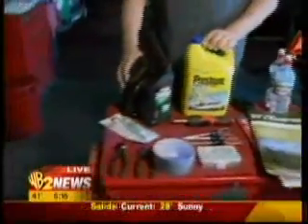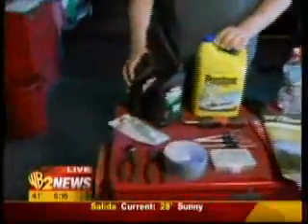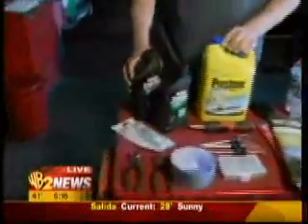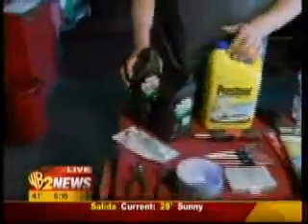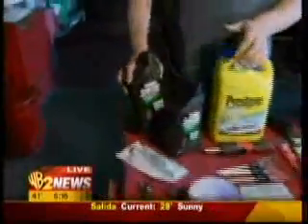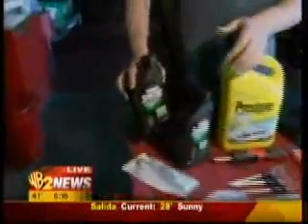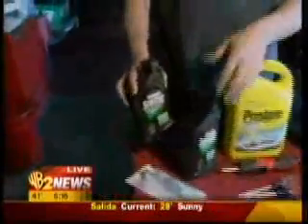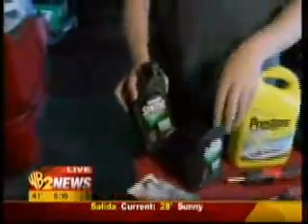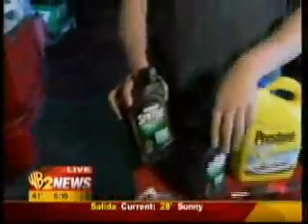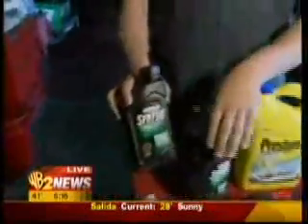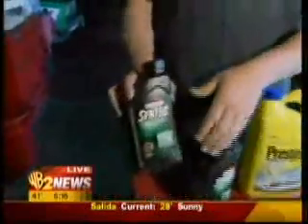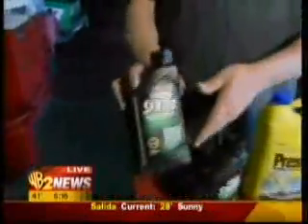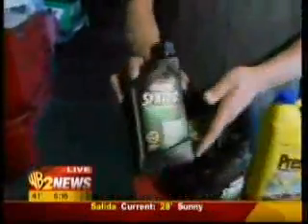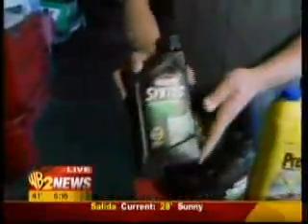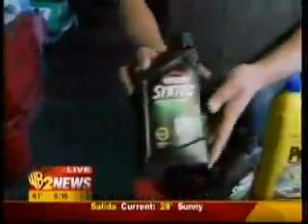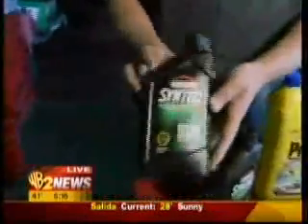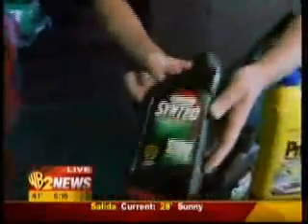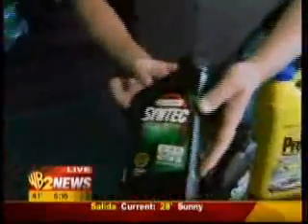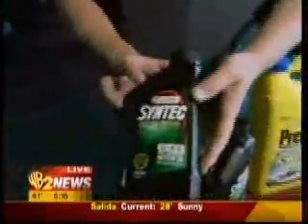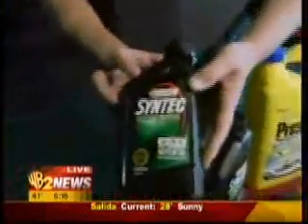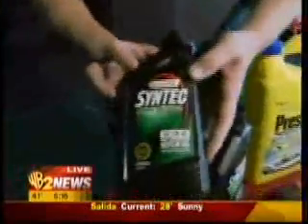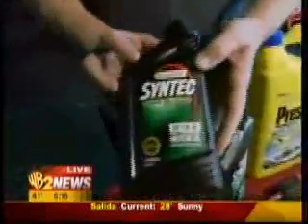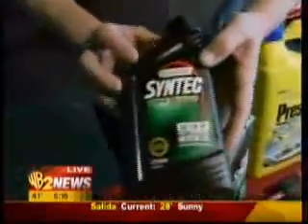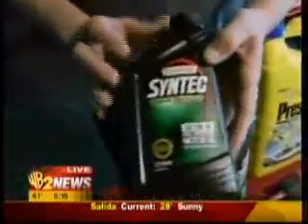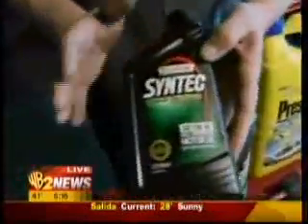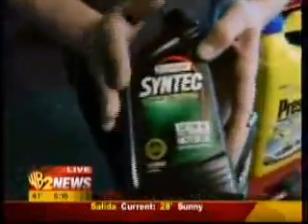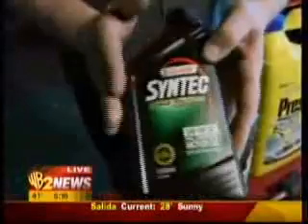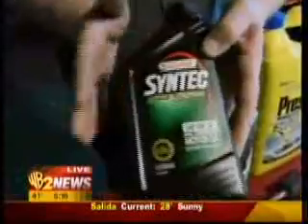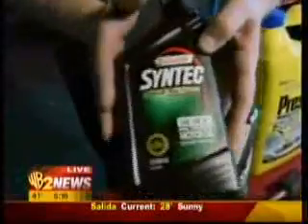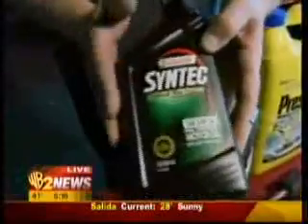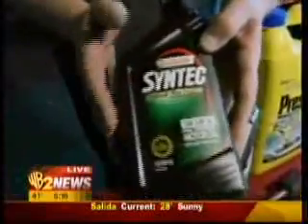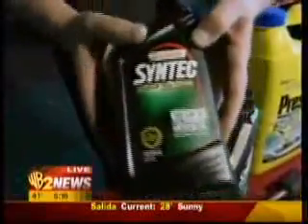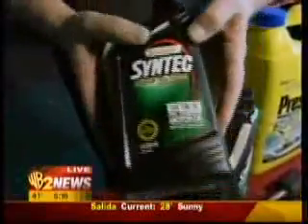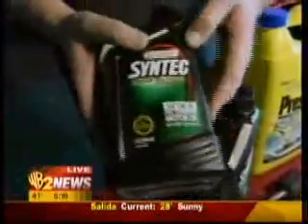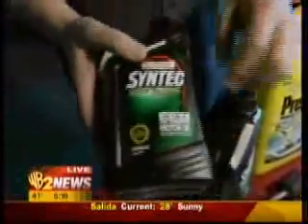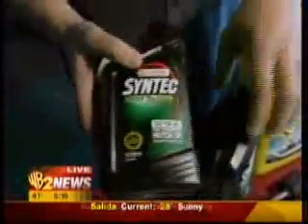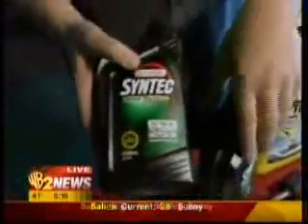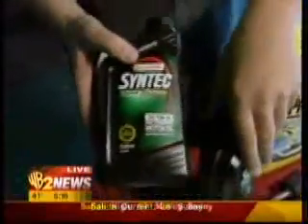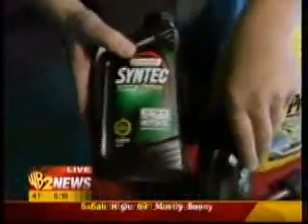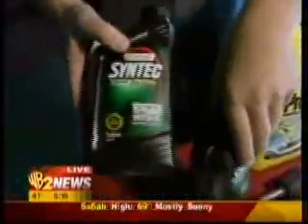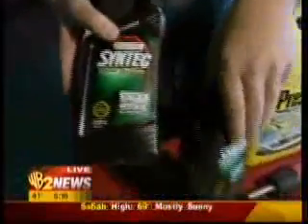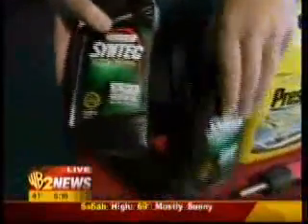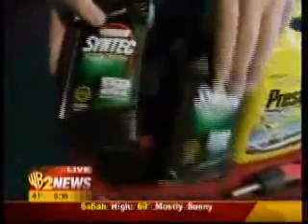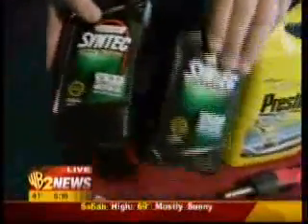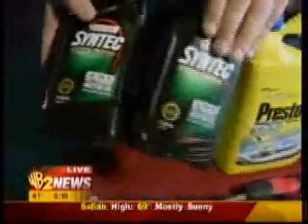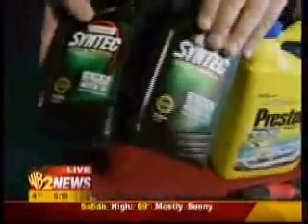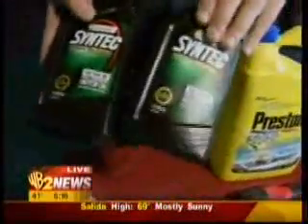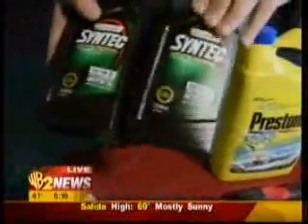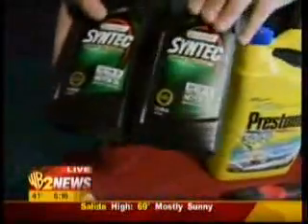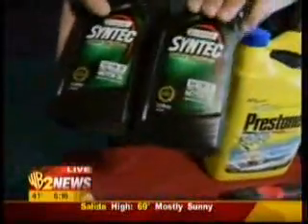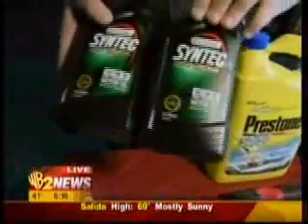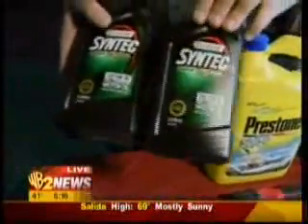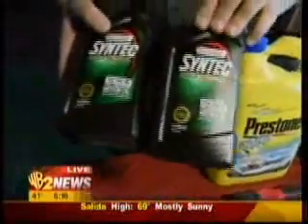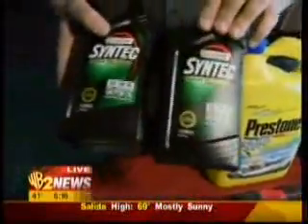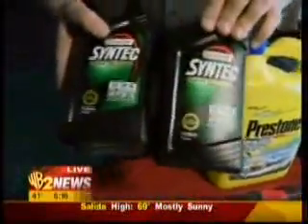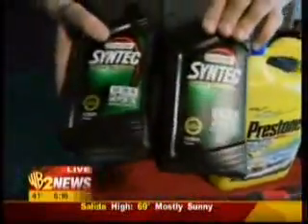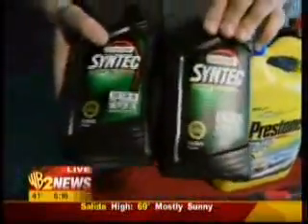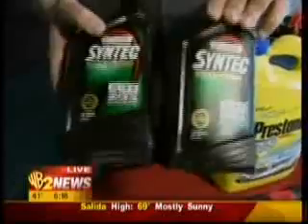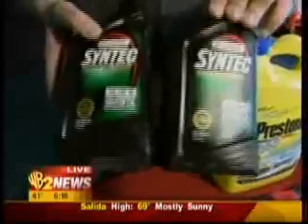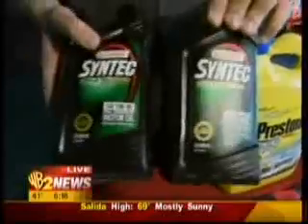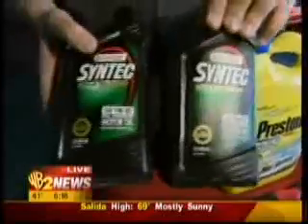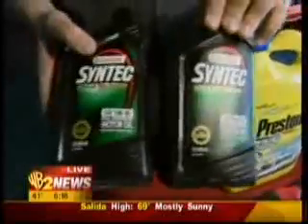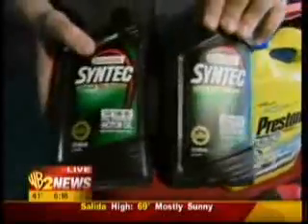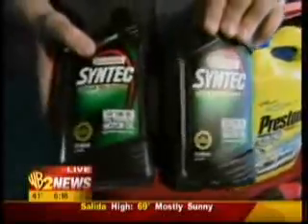Also, whatever kind of oil you're using in your car, I recommend you keep a couple of quarts in there. Even if the car is newer, it's just a great idea.